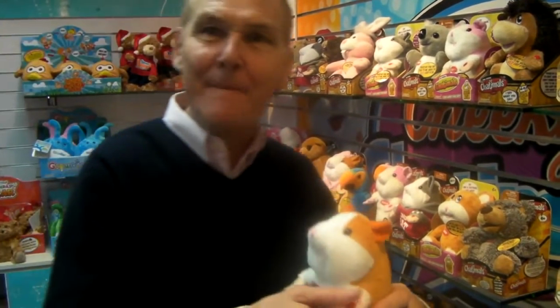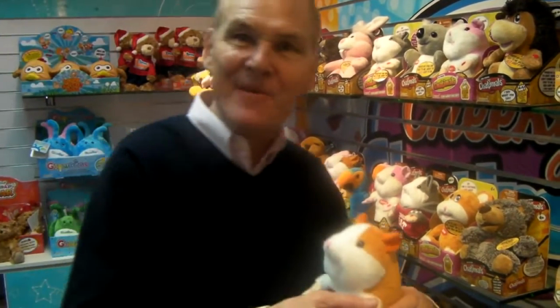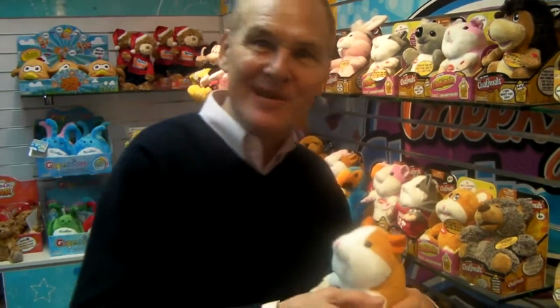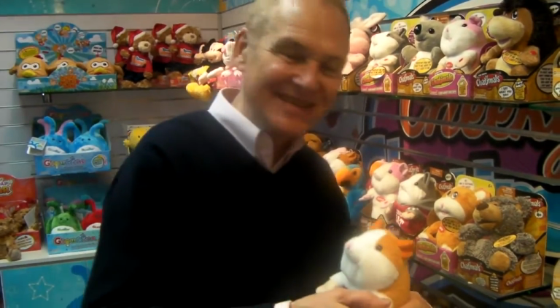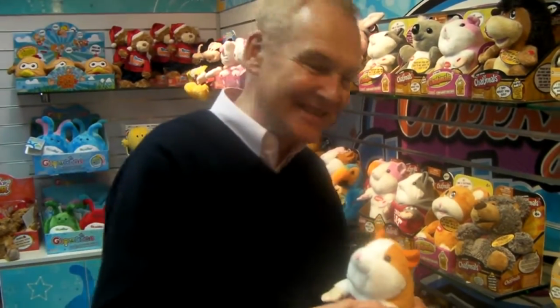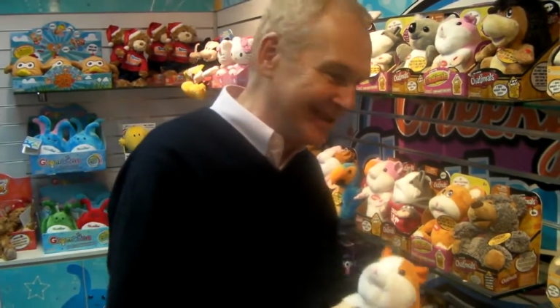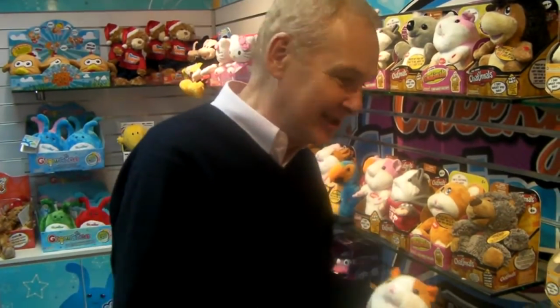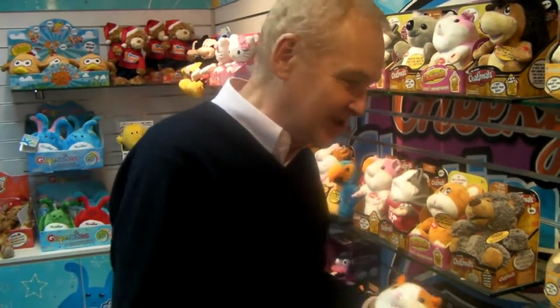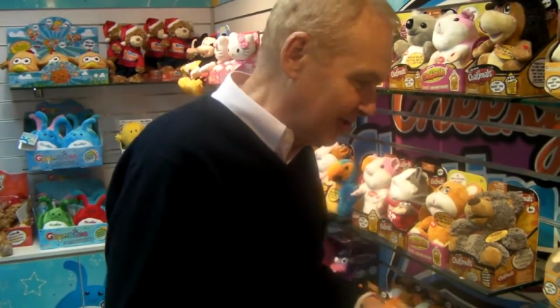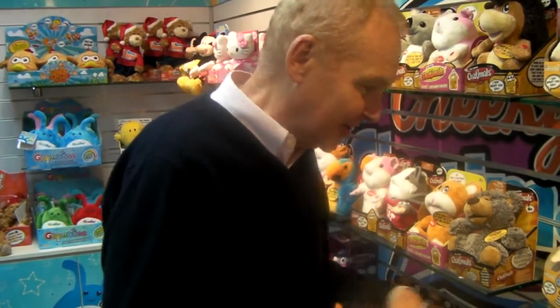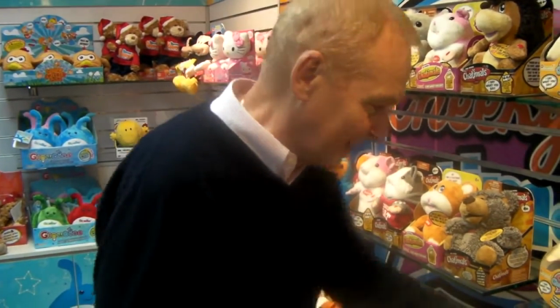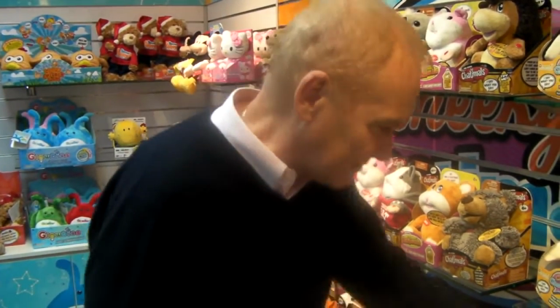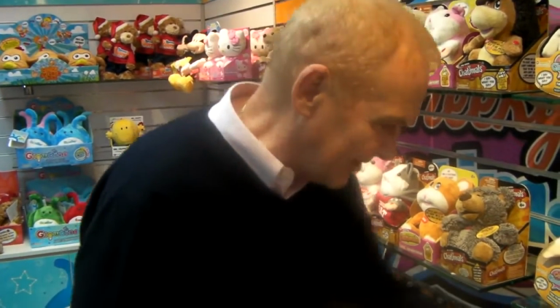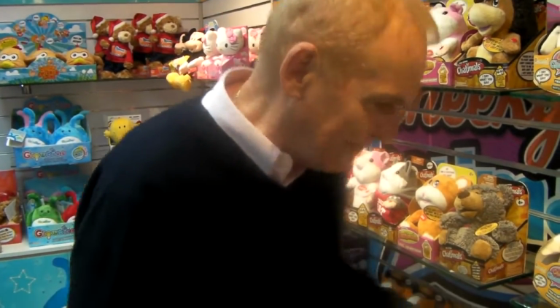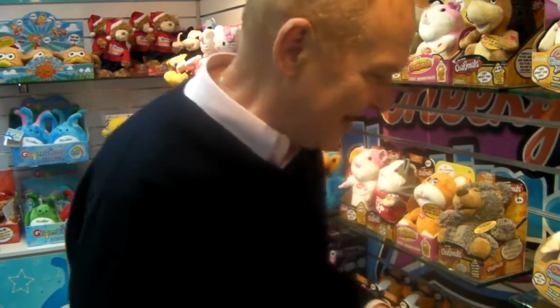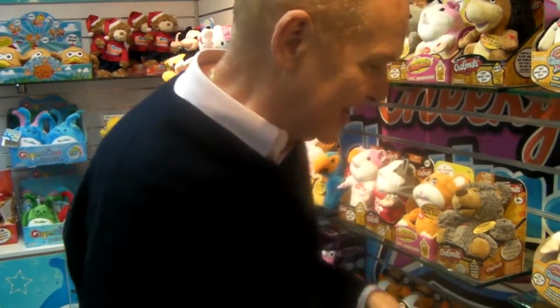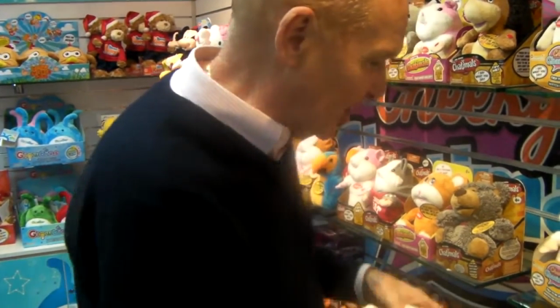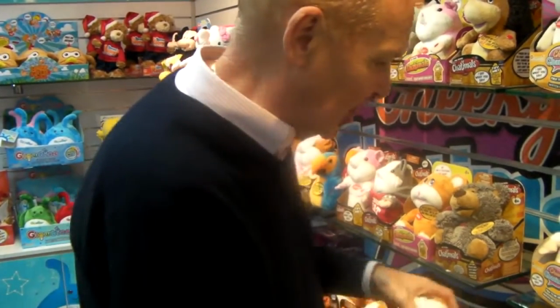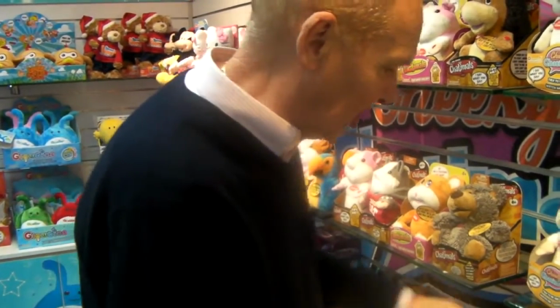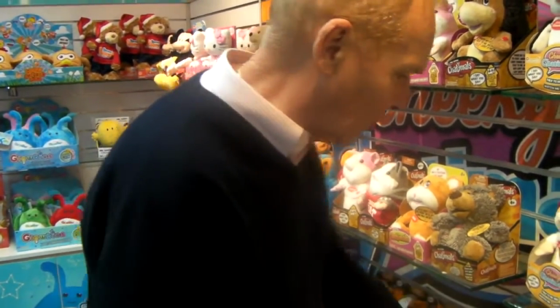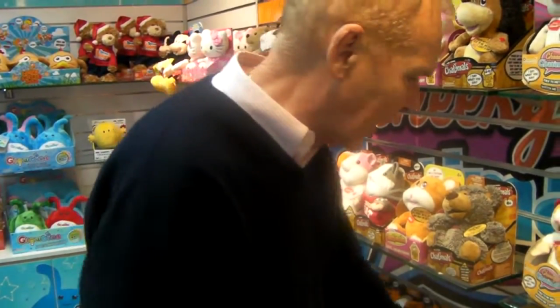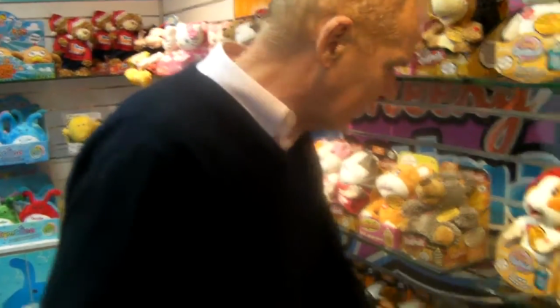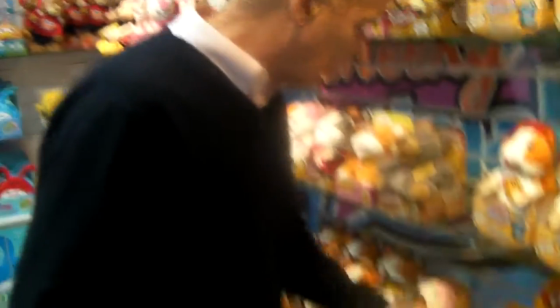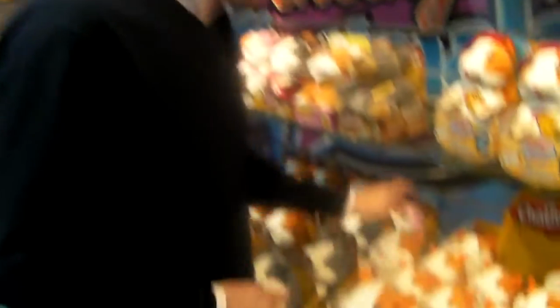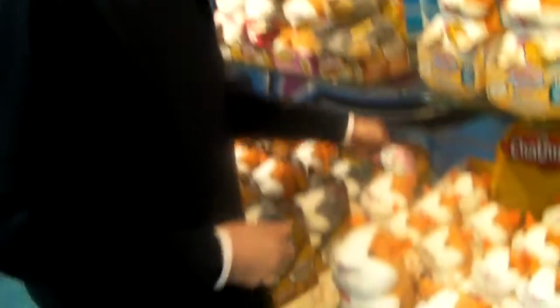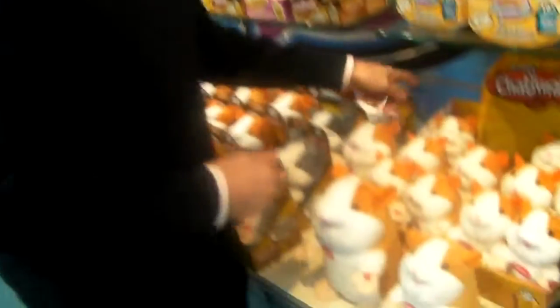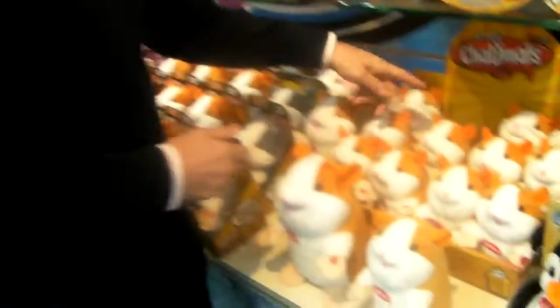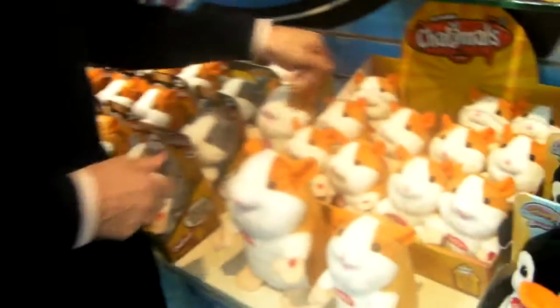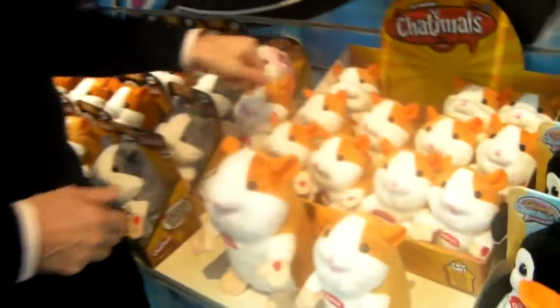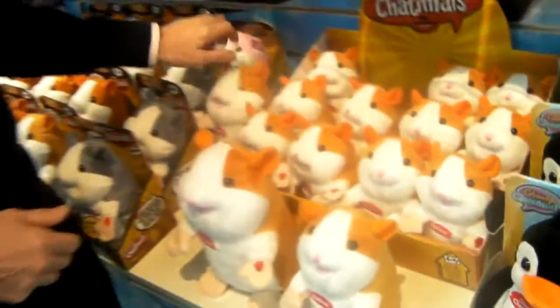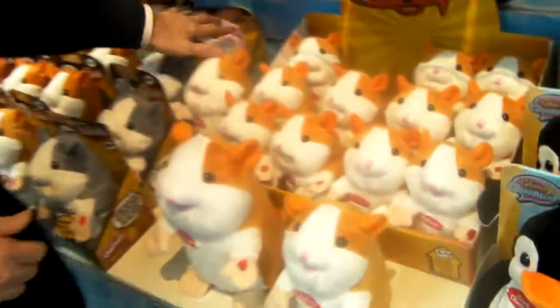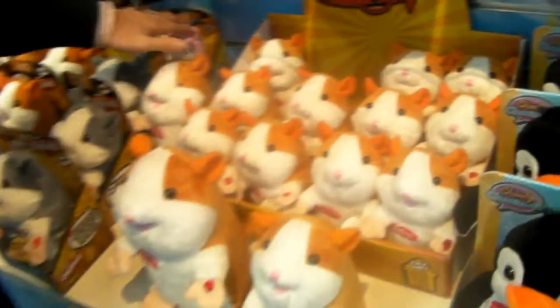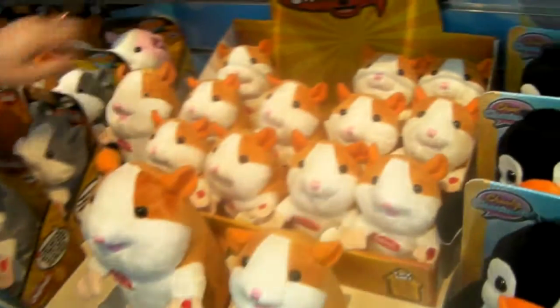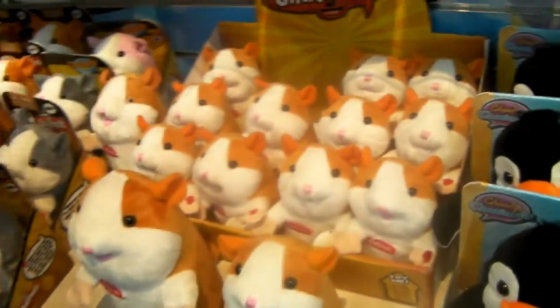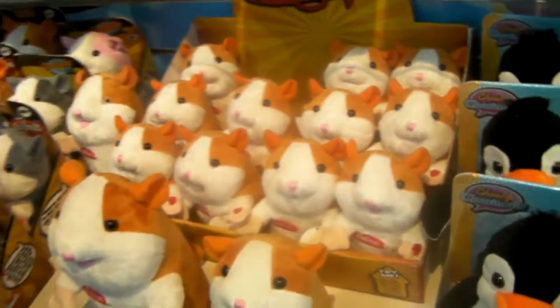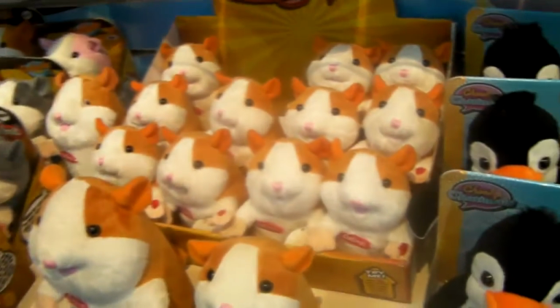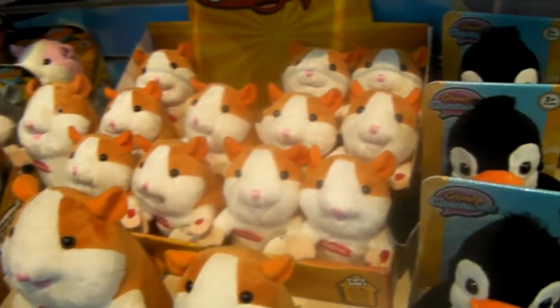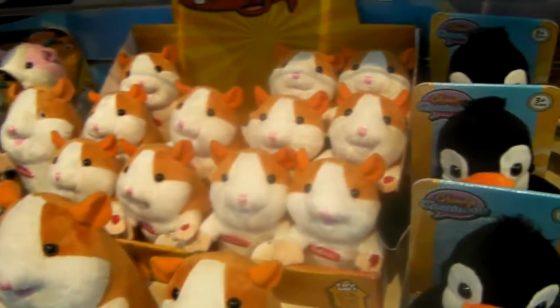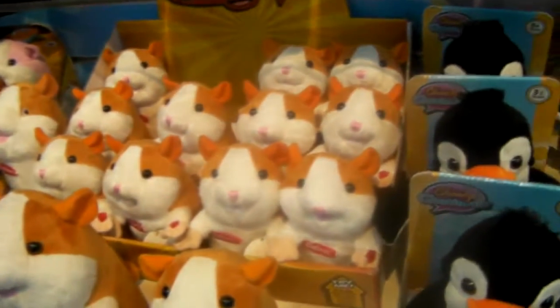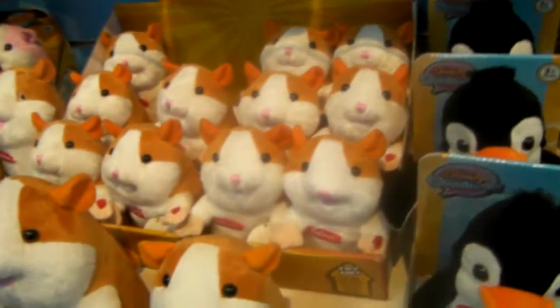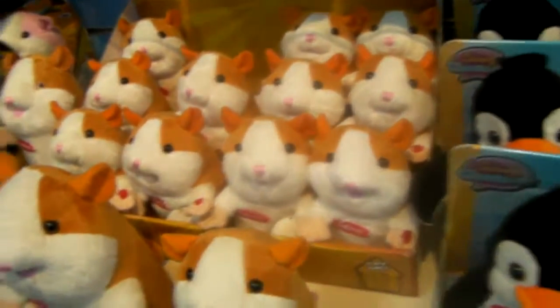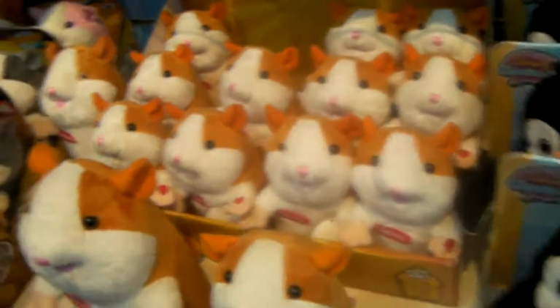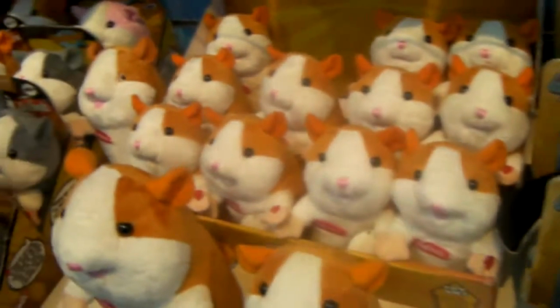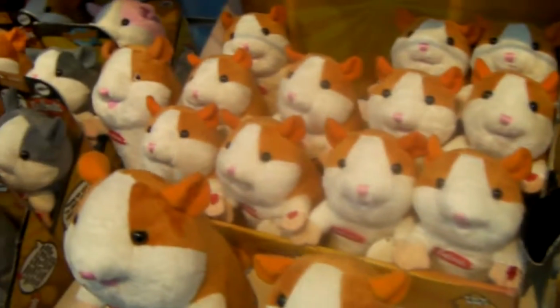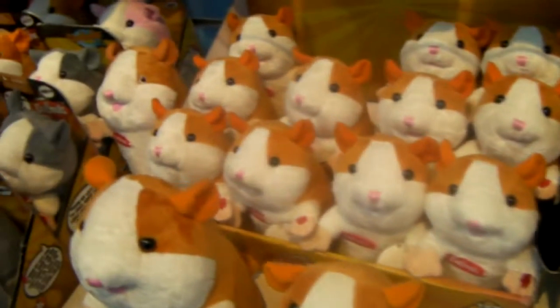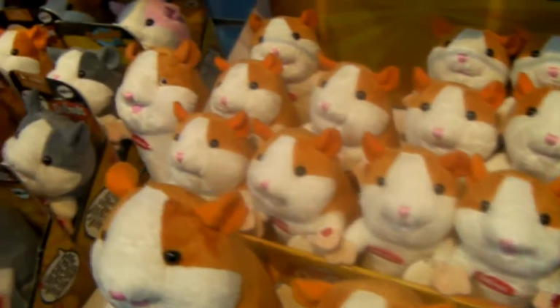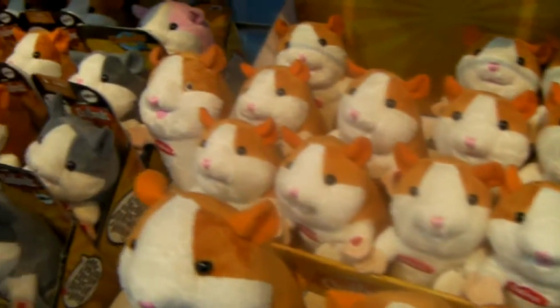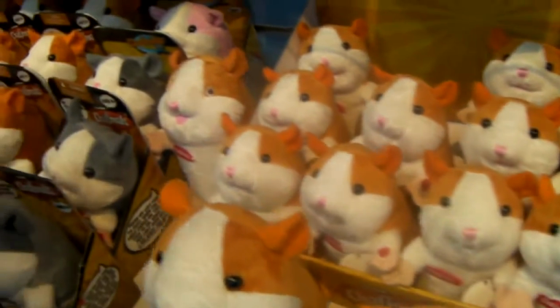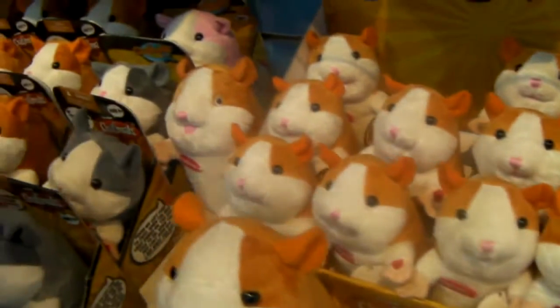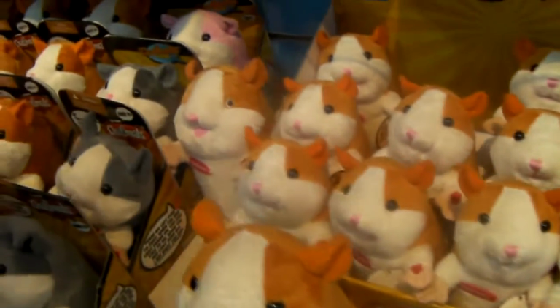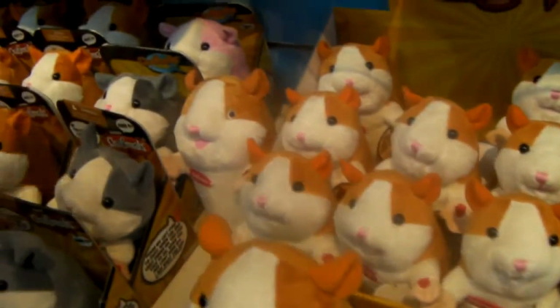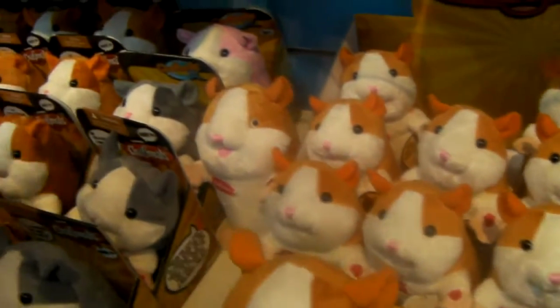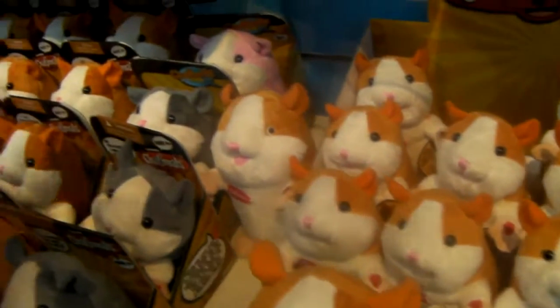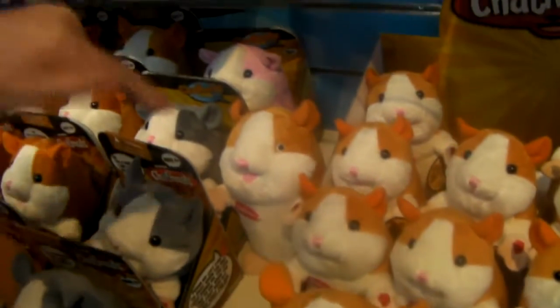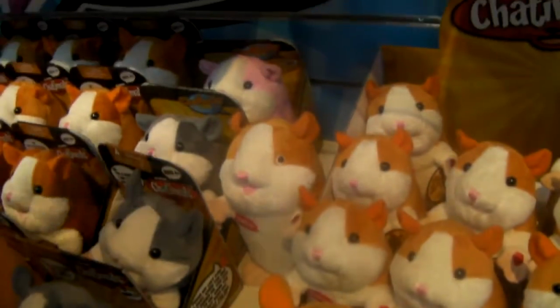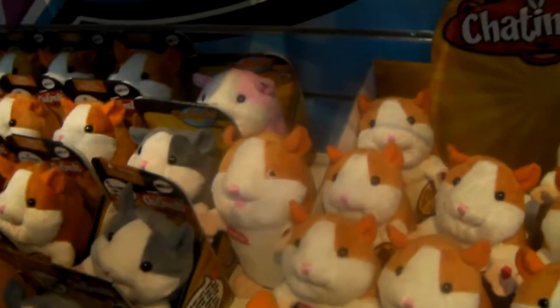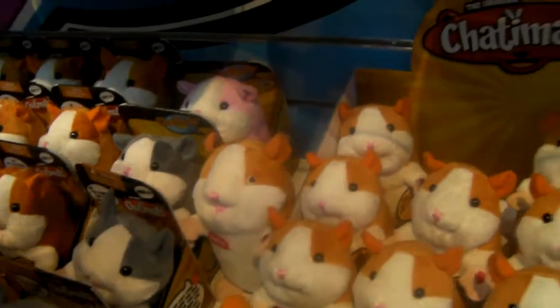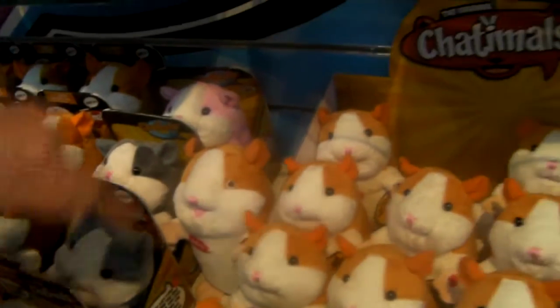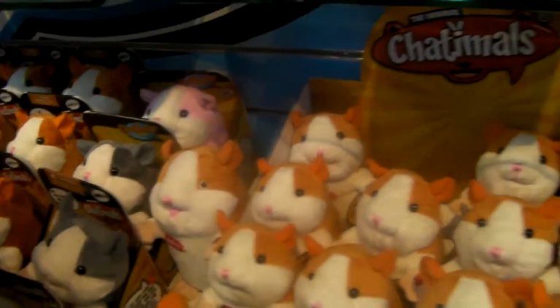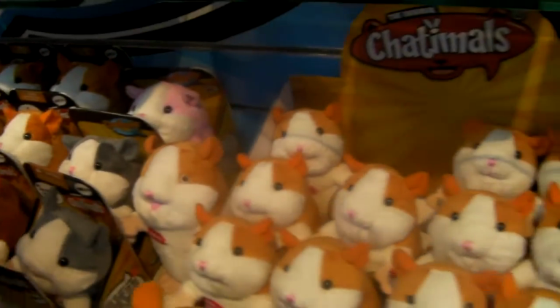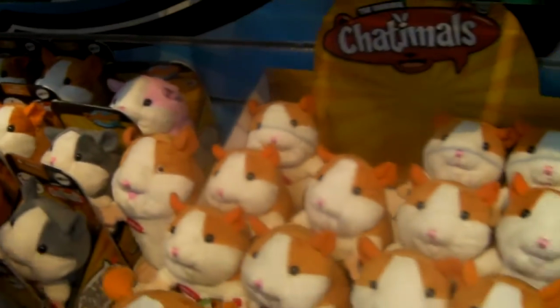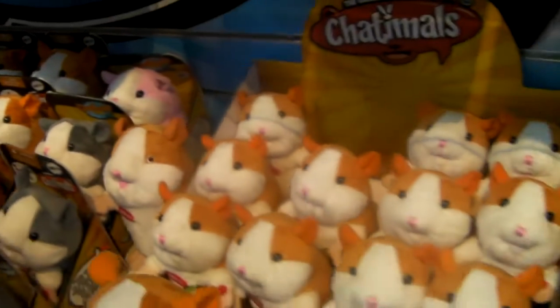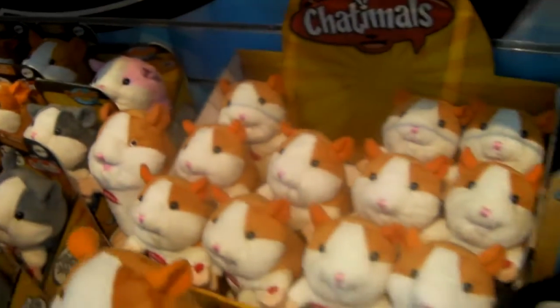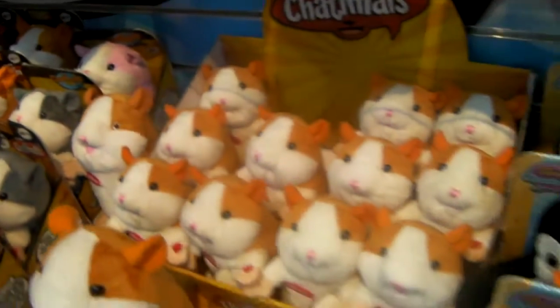Fabulous little toy. Comes in a PDQ. We have different colours — we have pinks, we have browns, we have greys. This is Mini Chattermull.